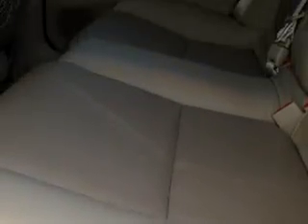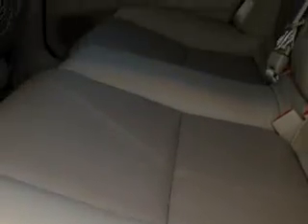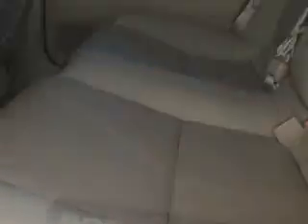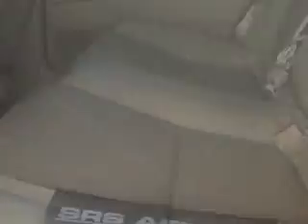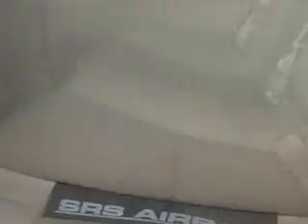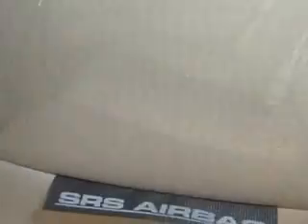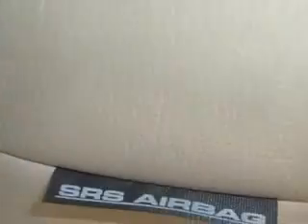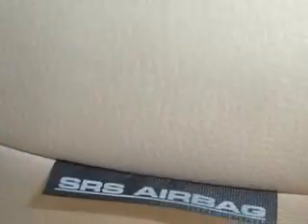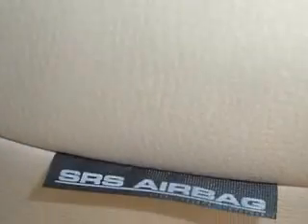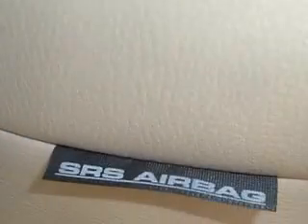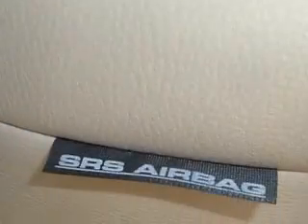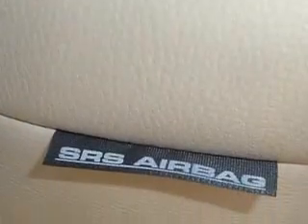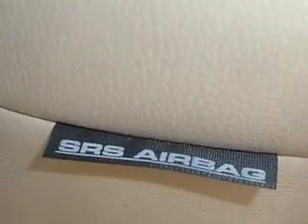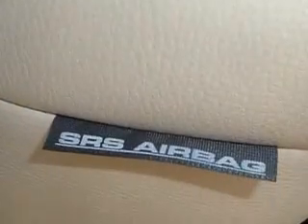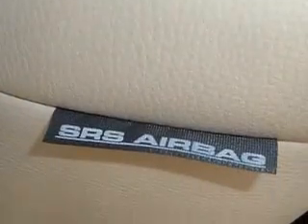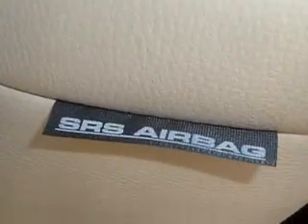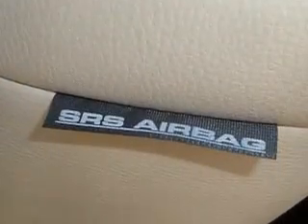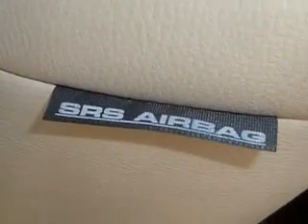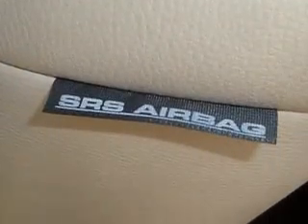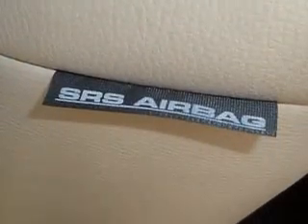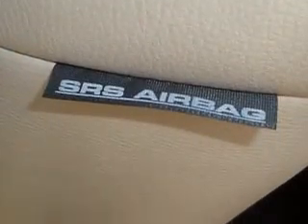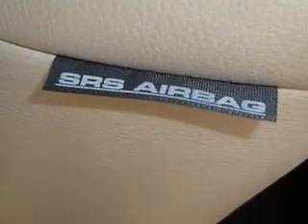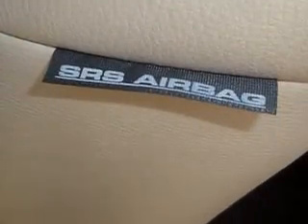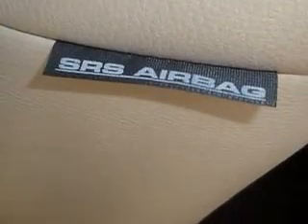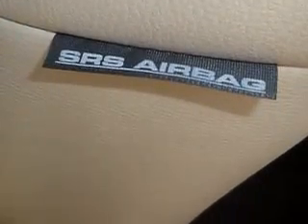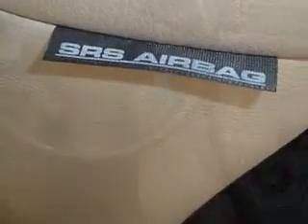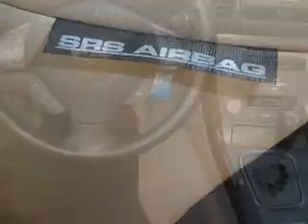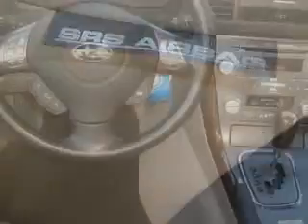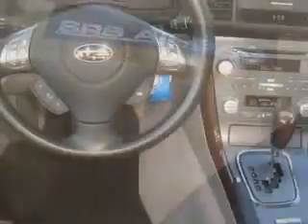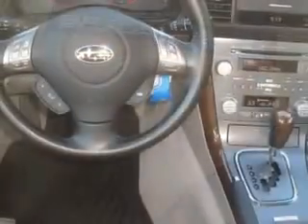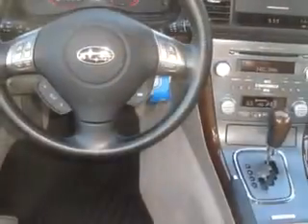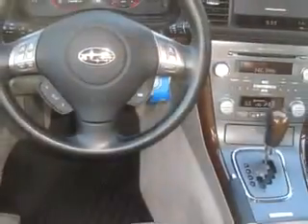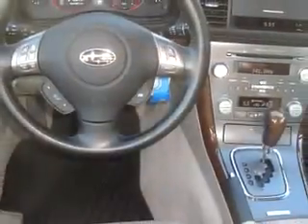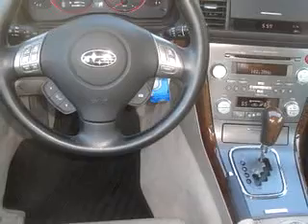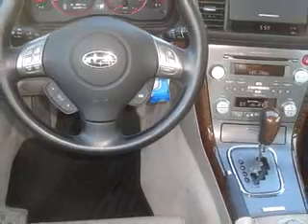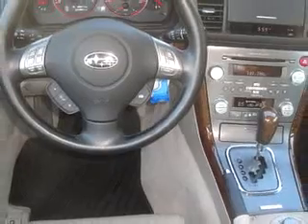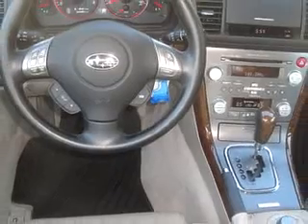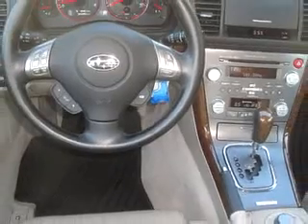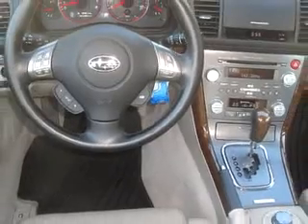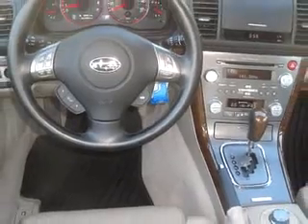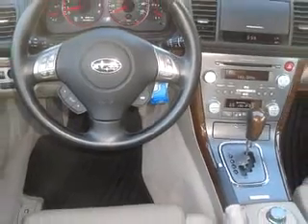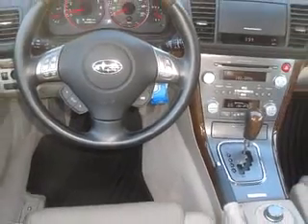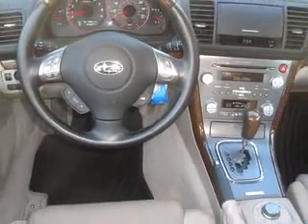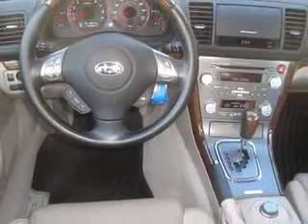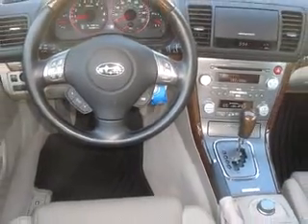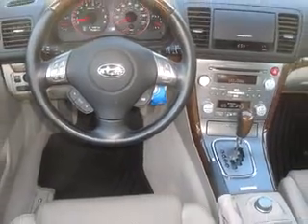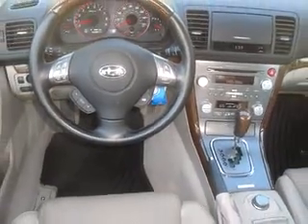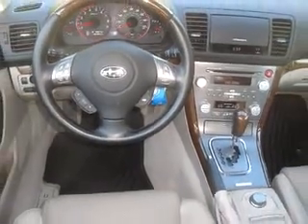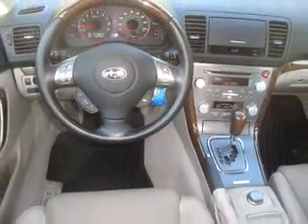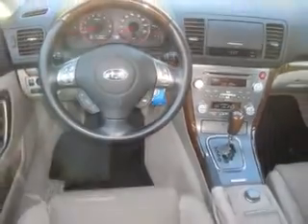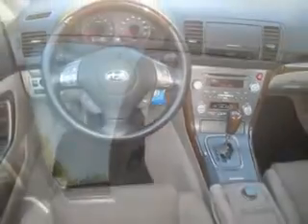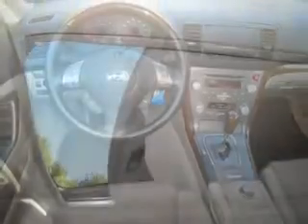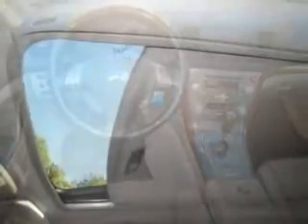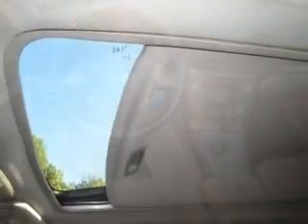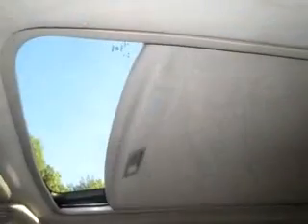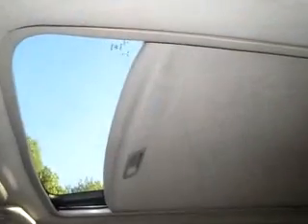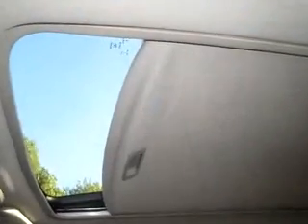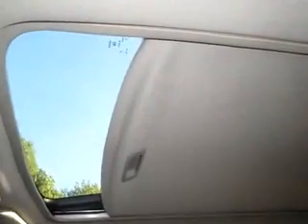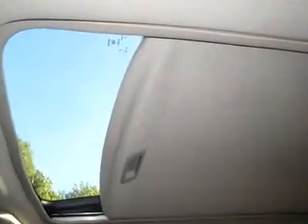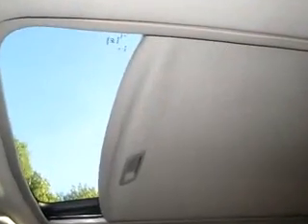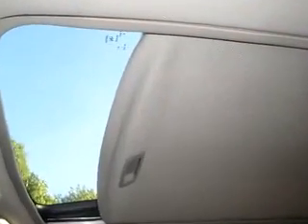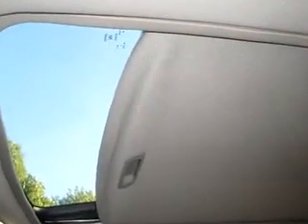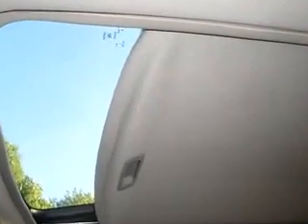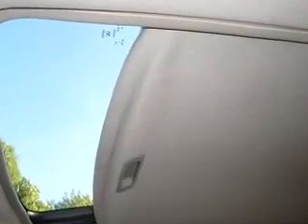Enjoy the drive and have peace of mind in this 08 Subaru Outback. See us at Kelly Subaru Mitsubishi today.